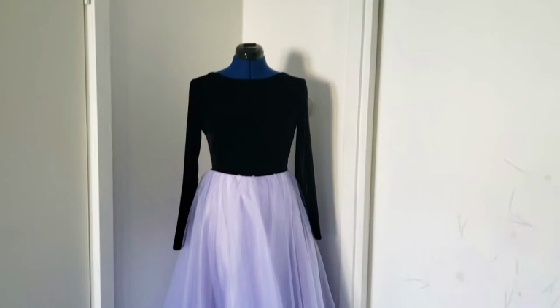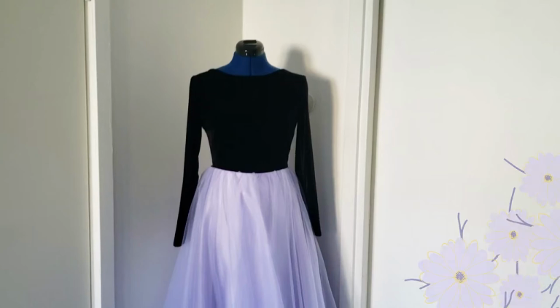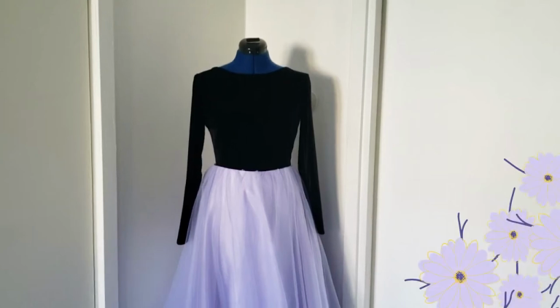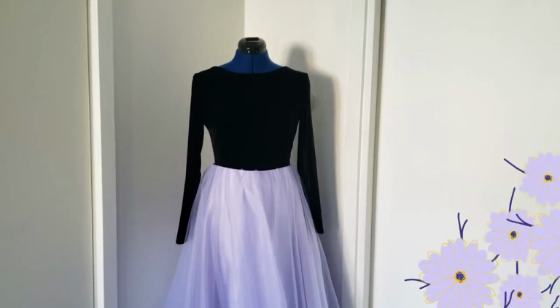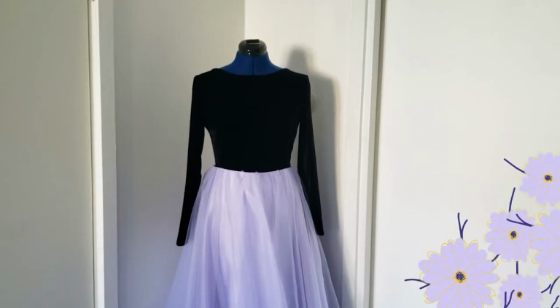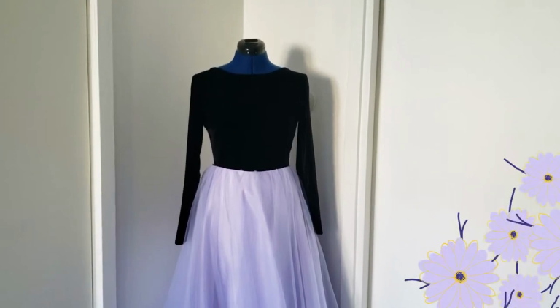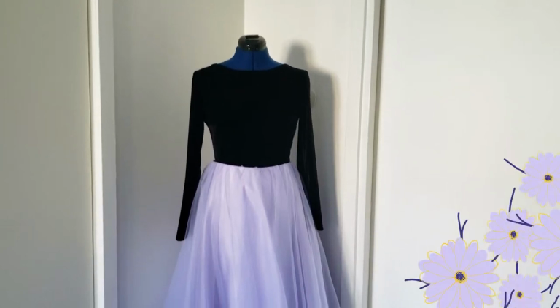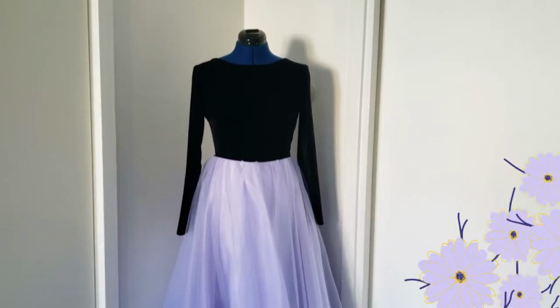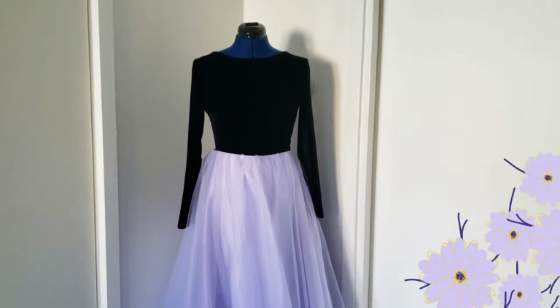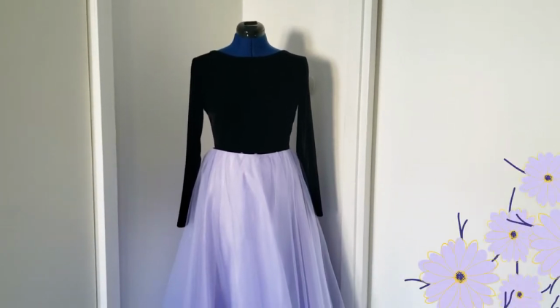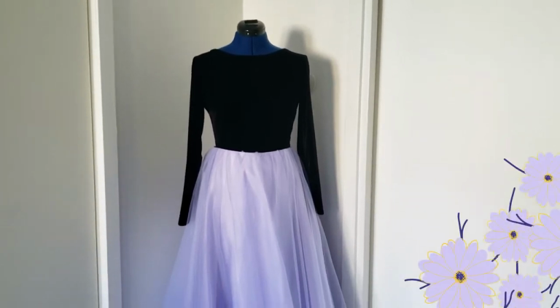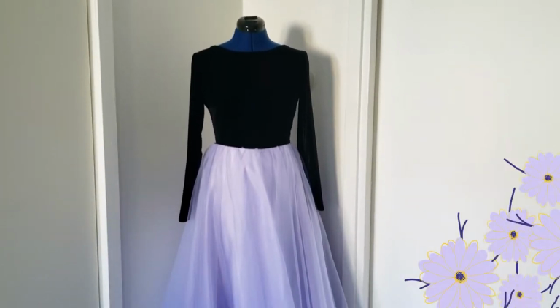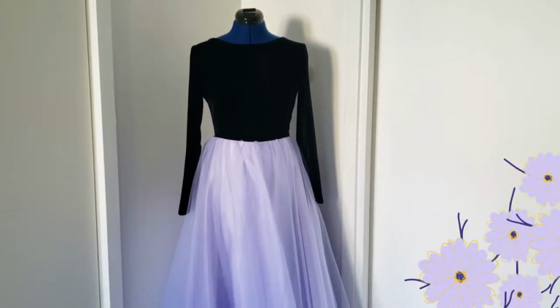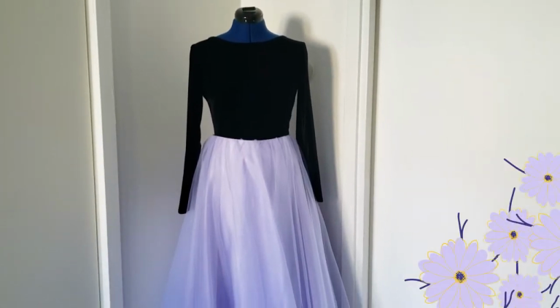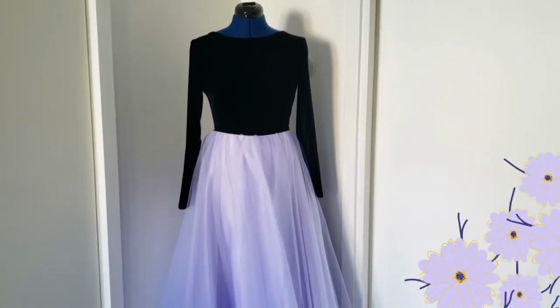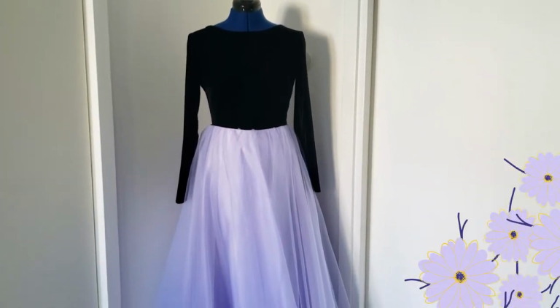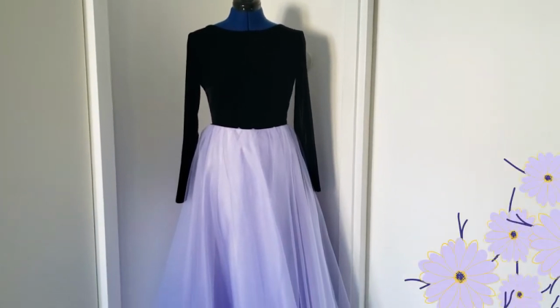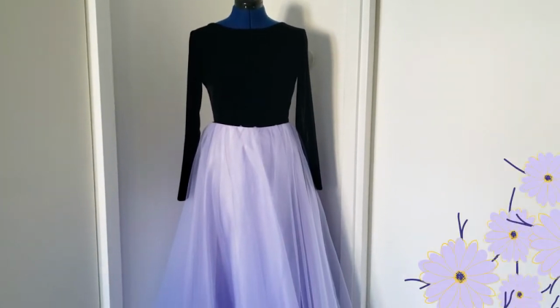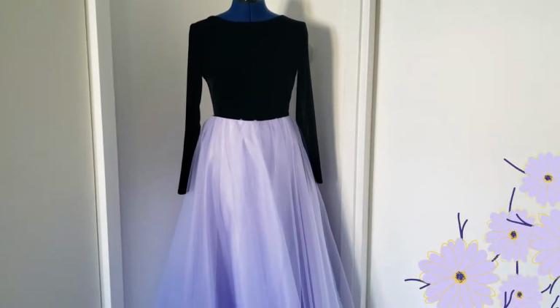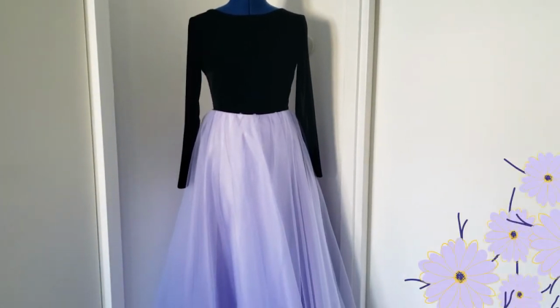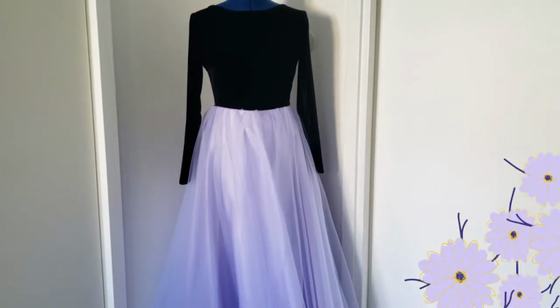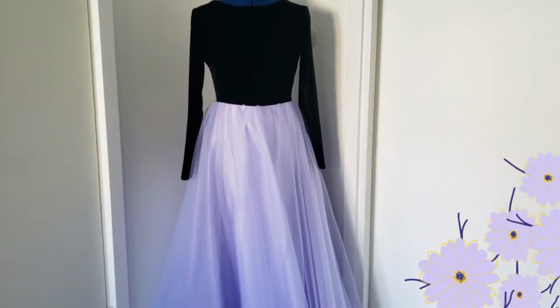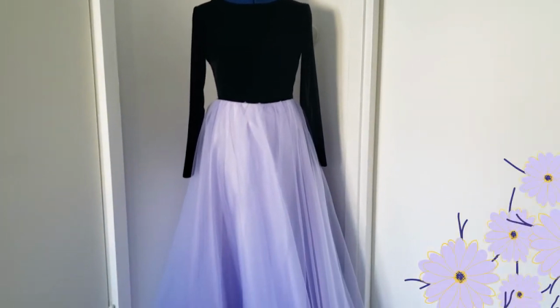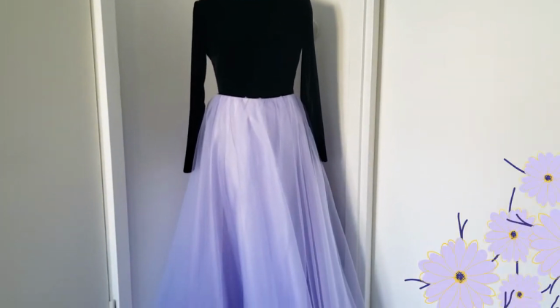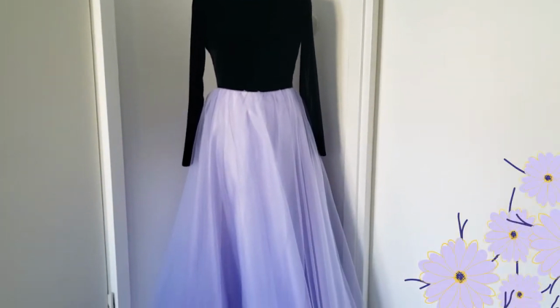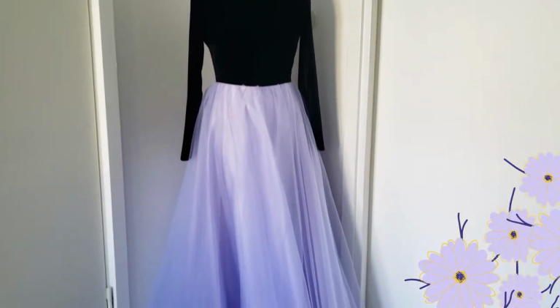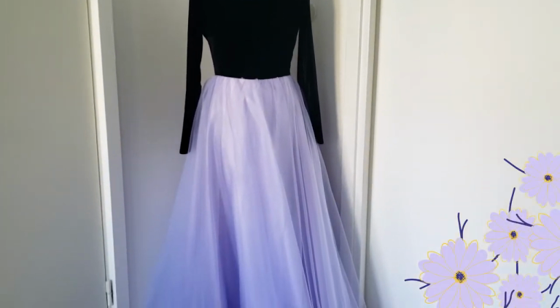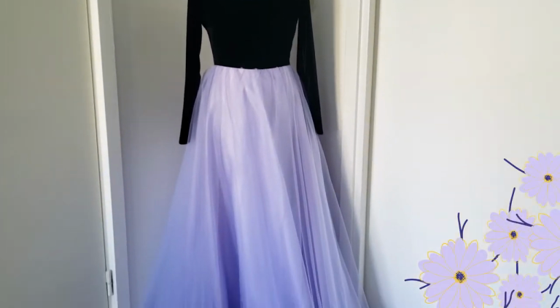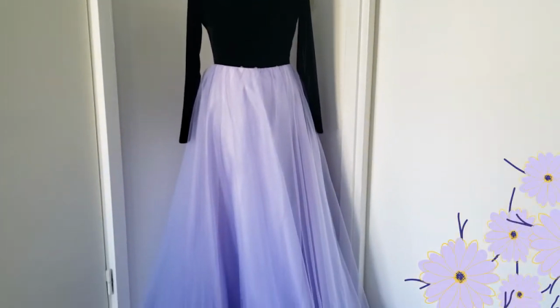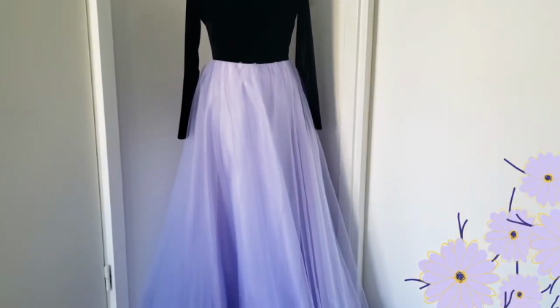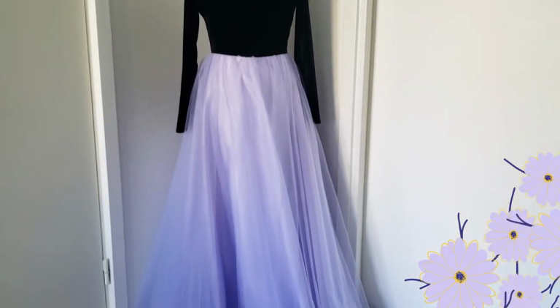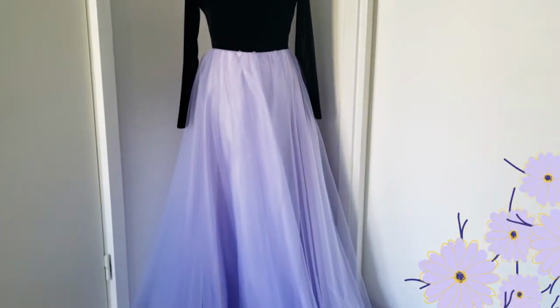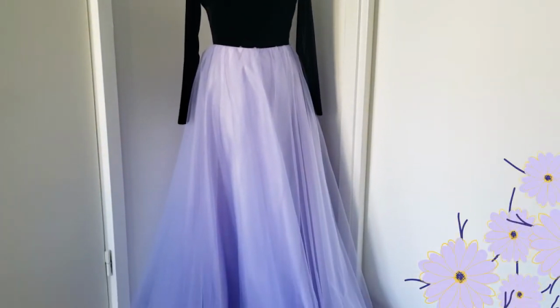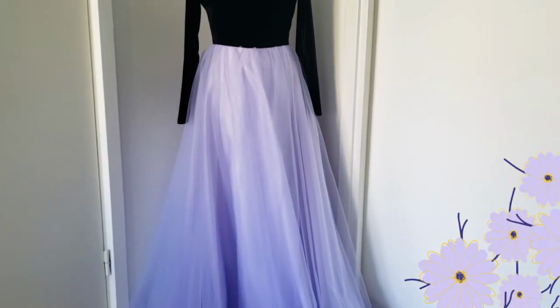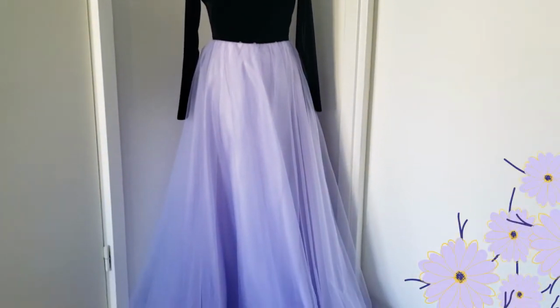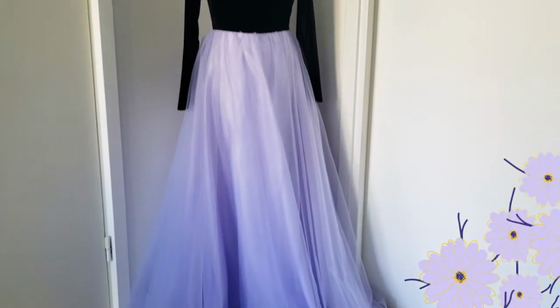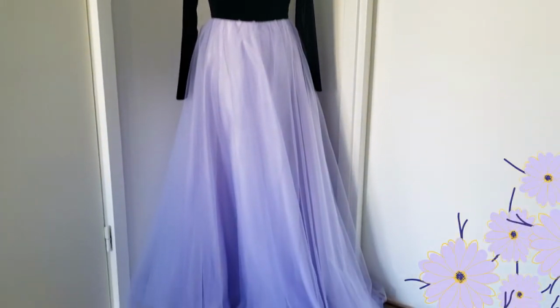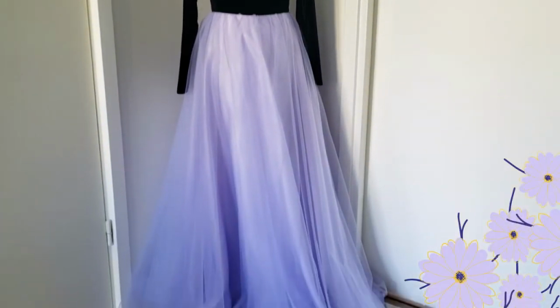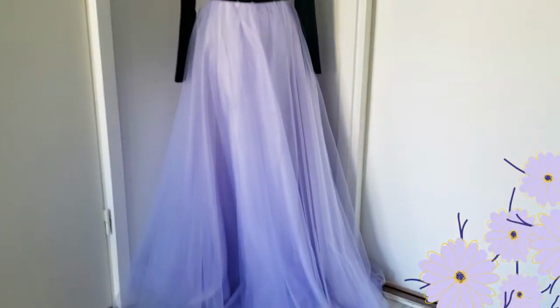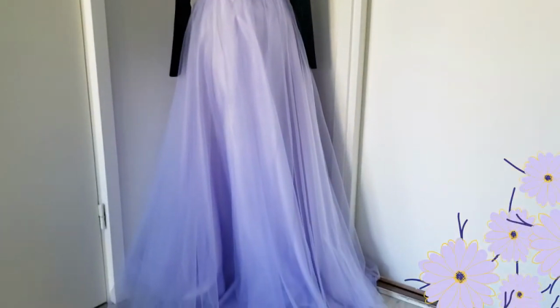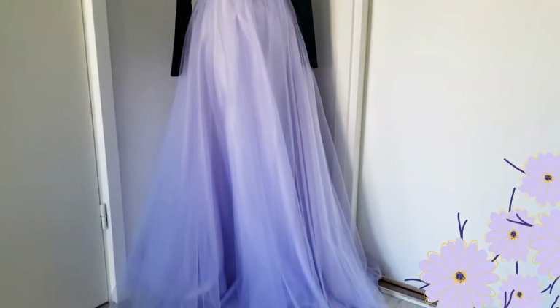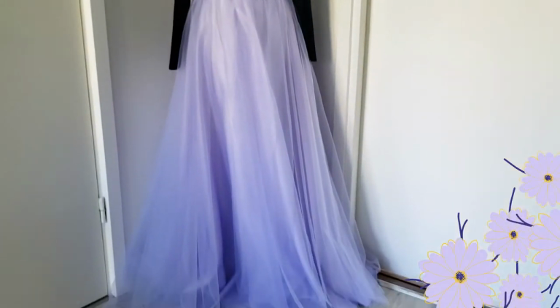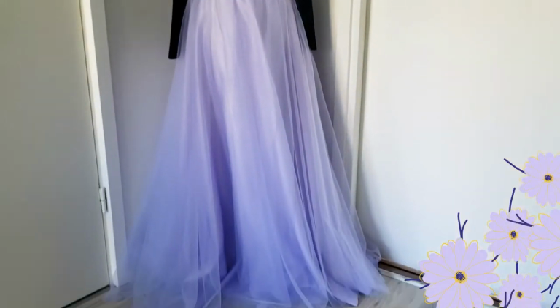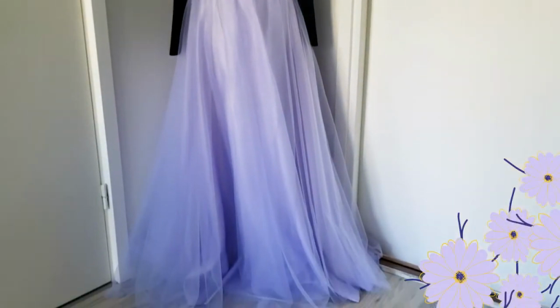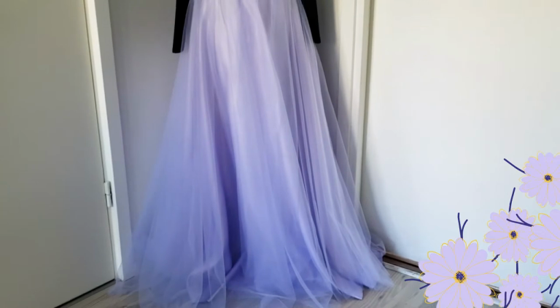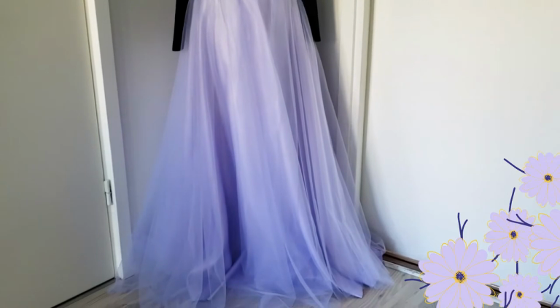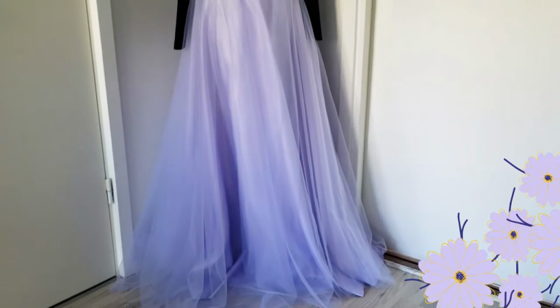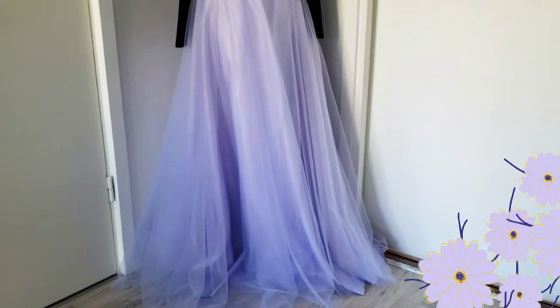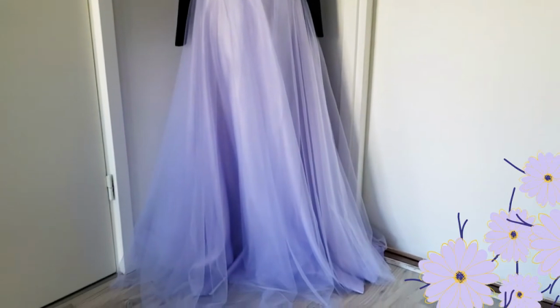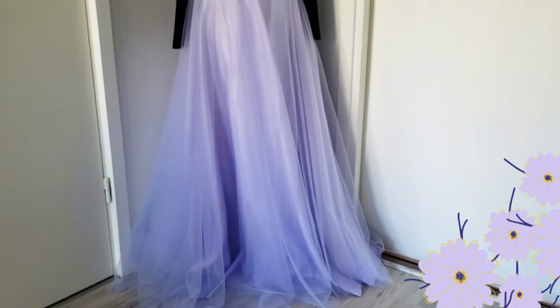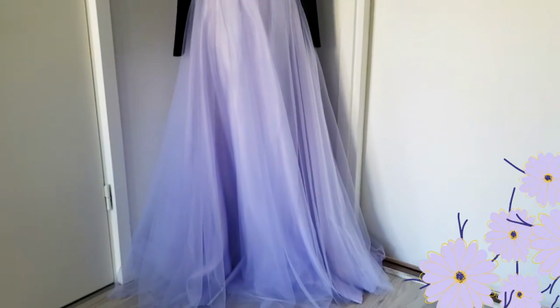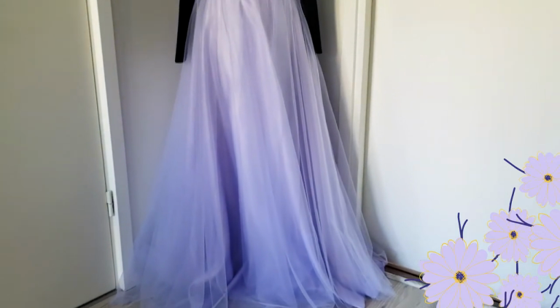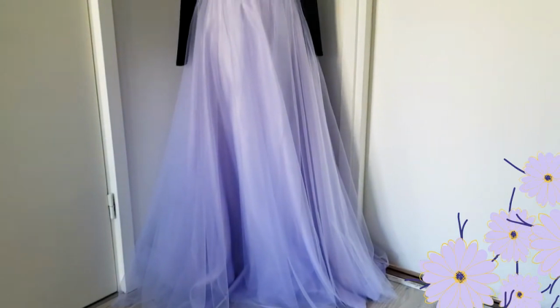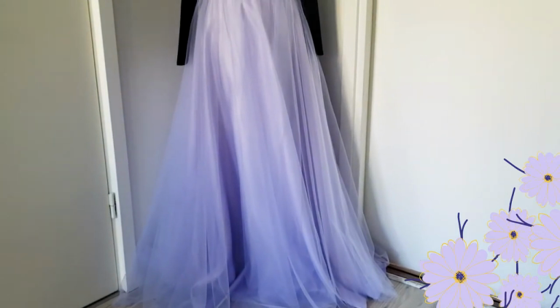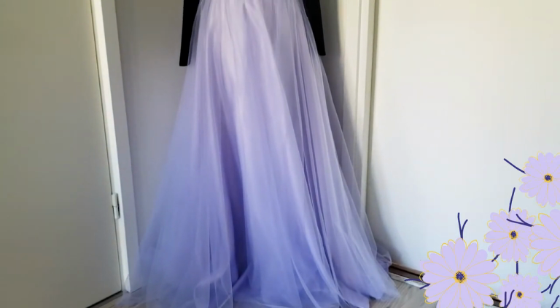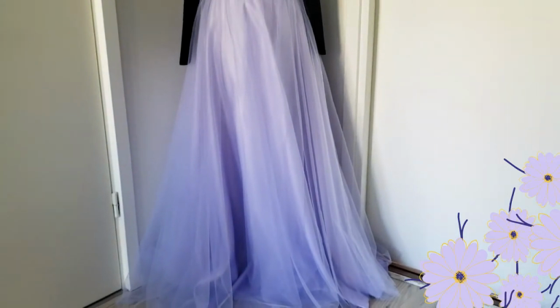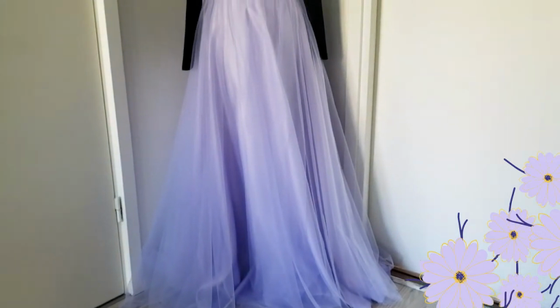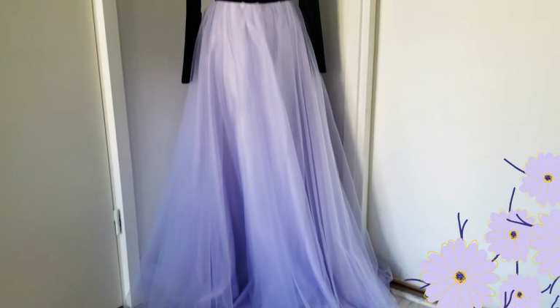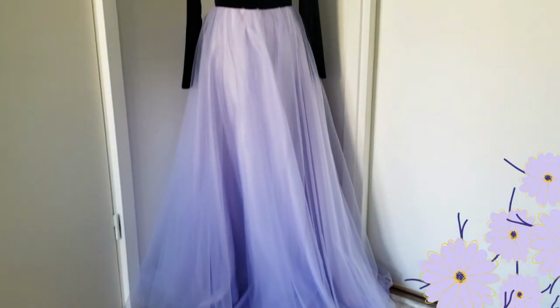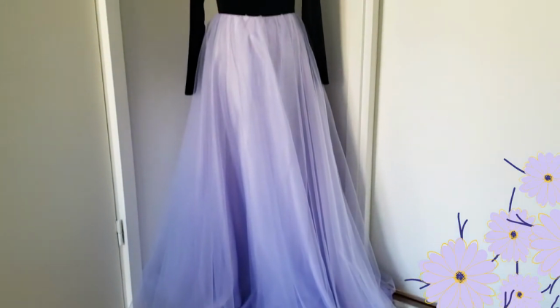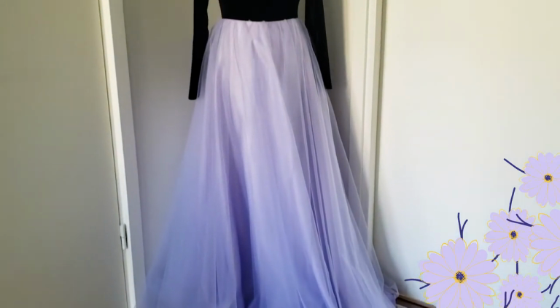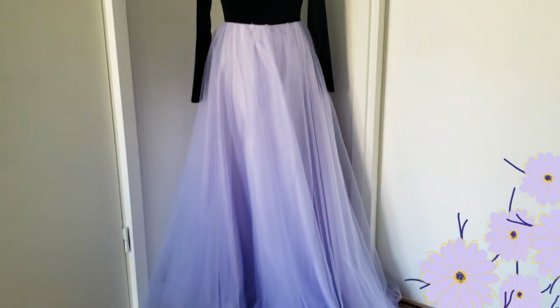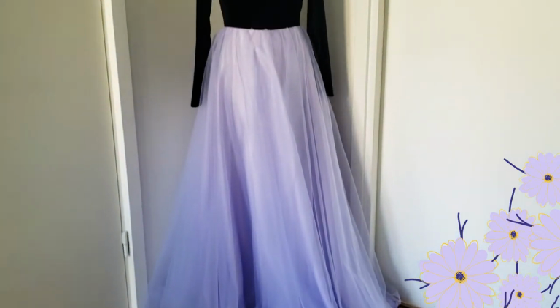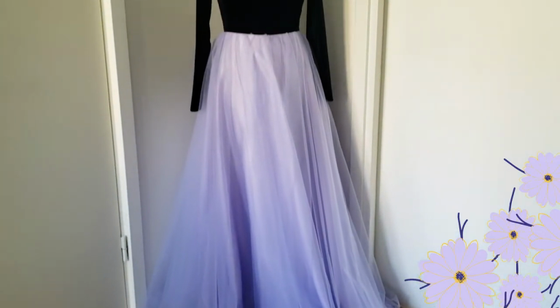Hi there and welcome back to my channel! My name is Alexandra from Sewsala Design and in today's video I wanted to show you how I made this long tulle skirt.